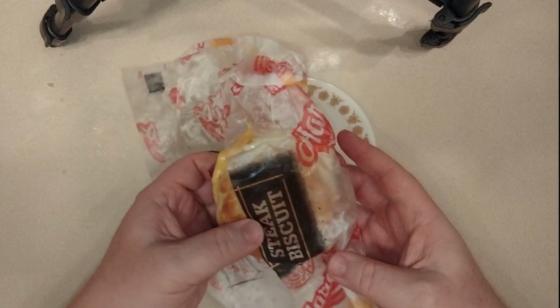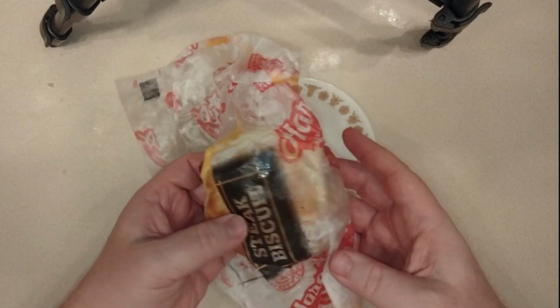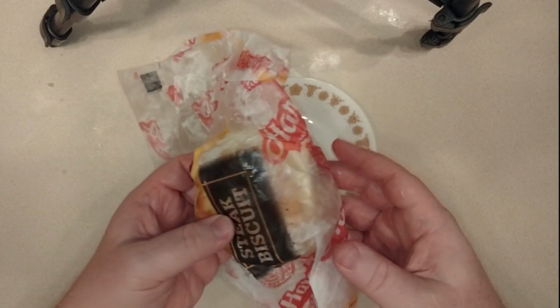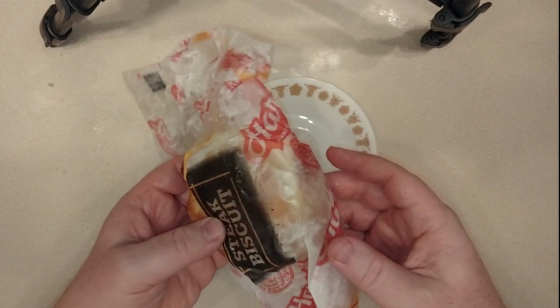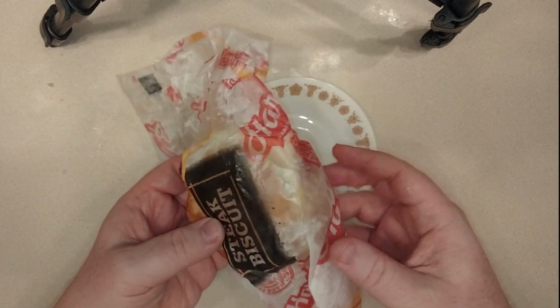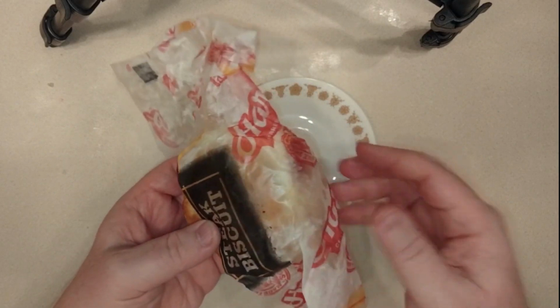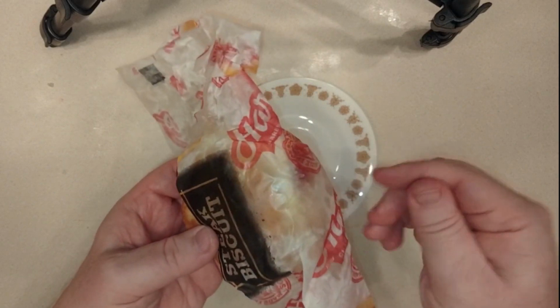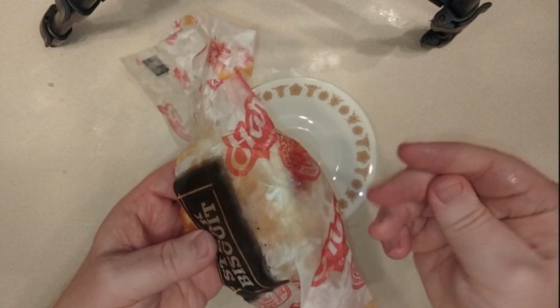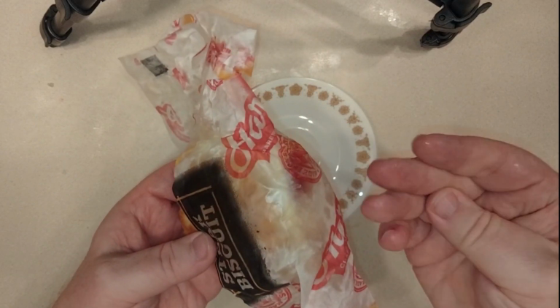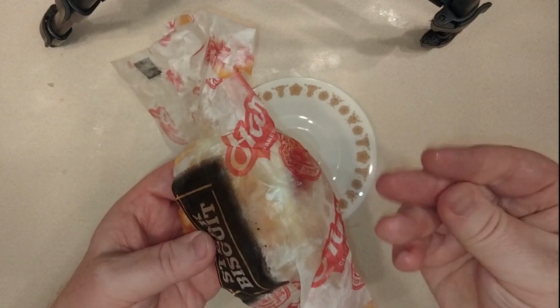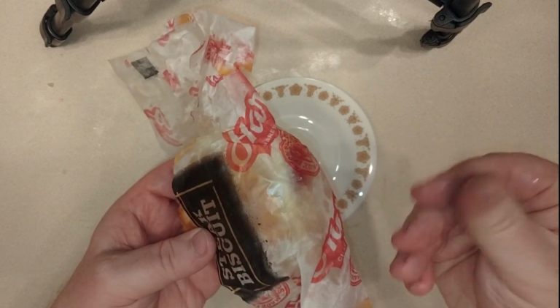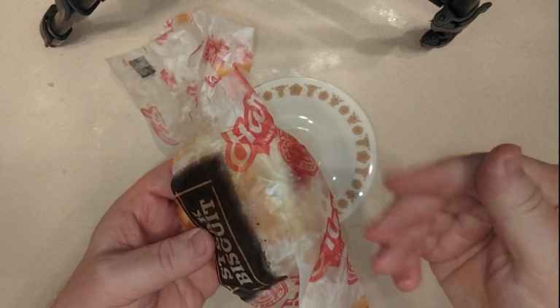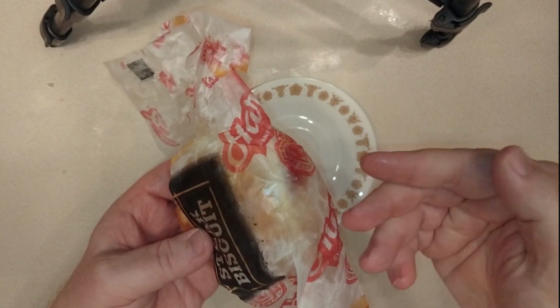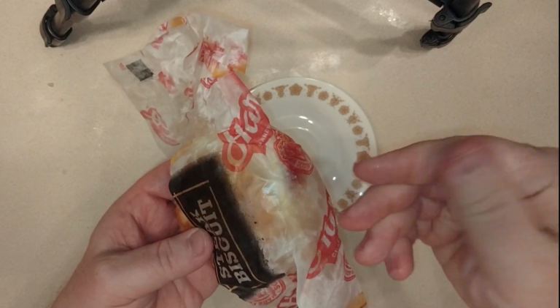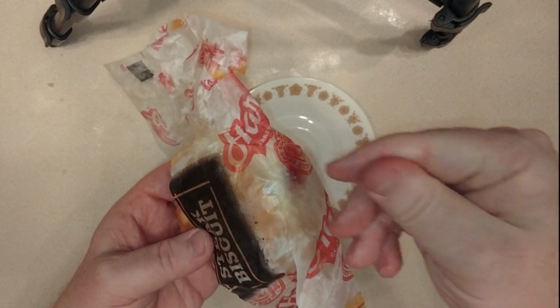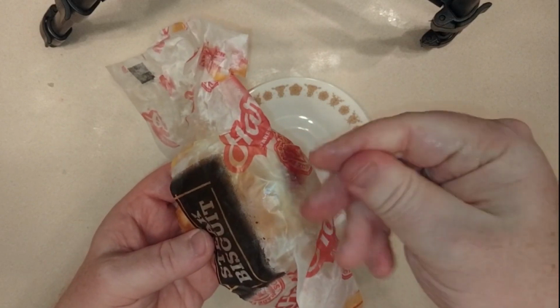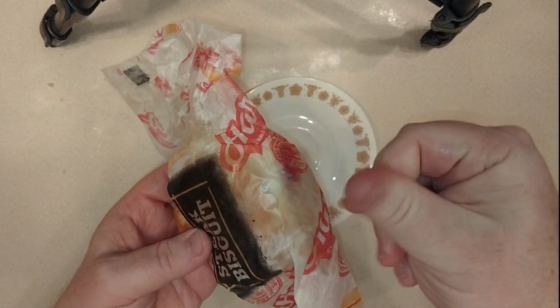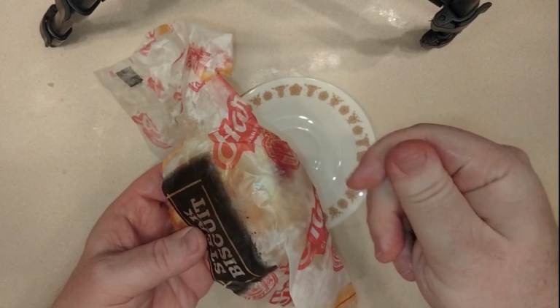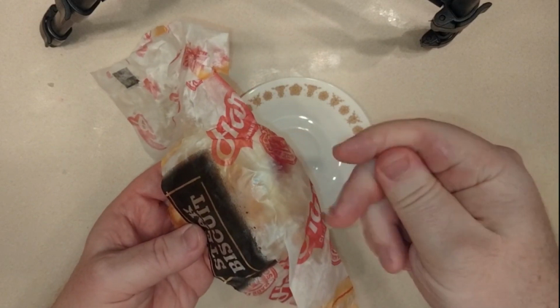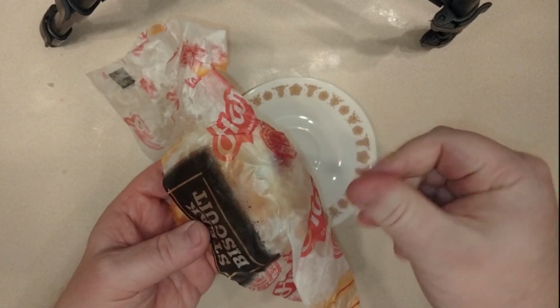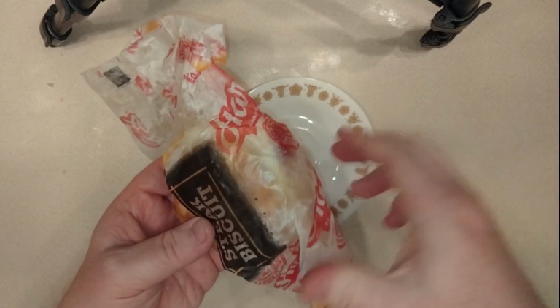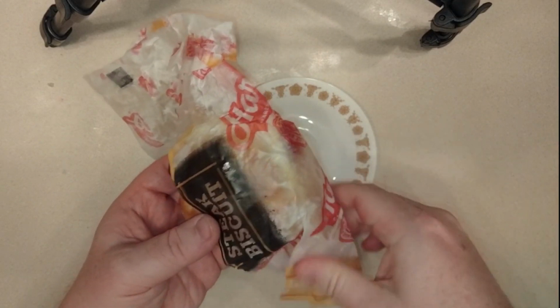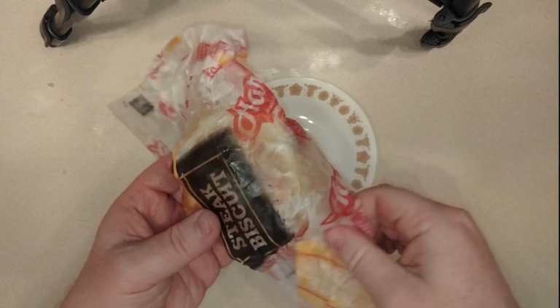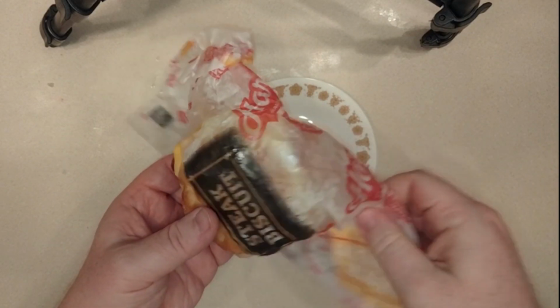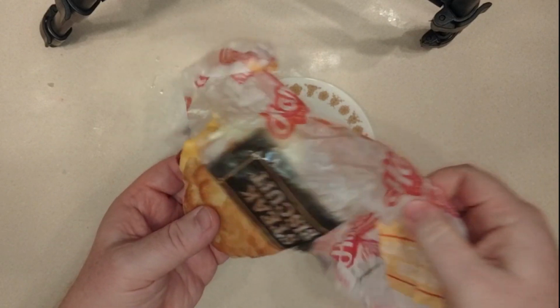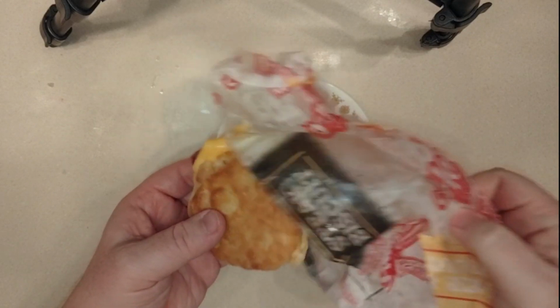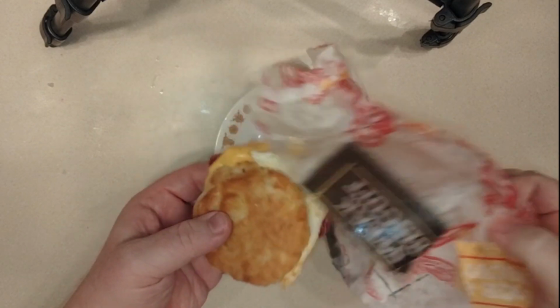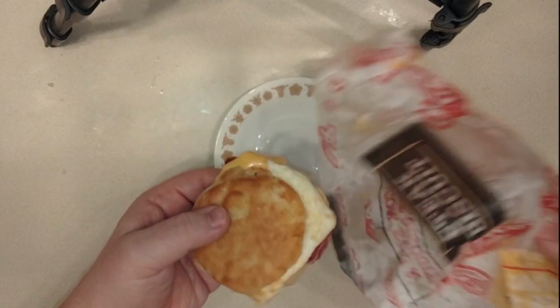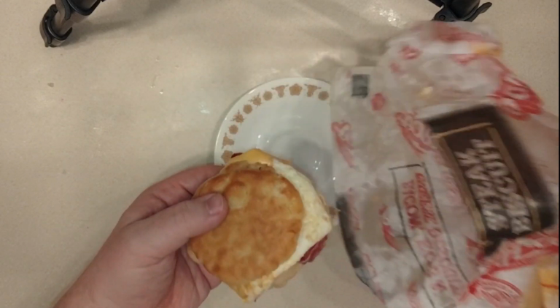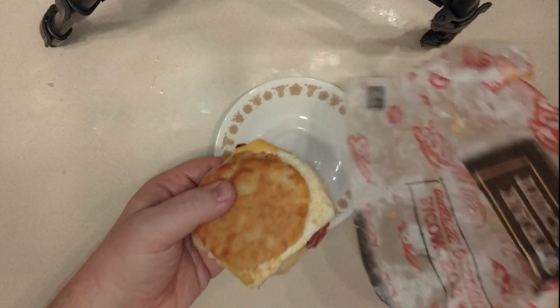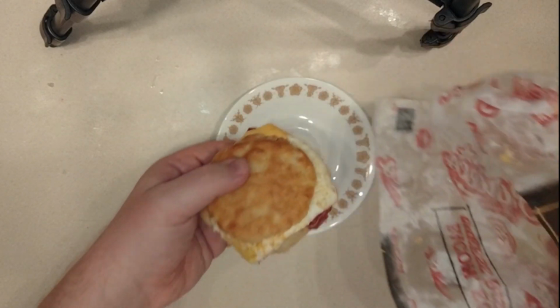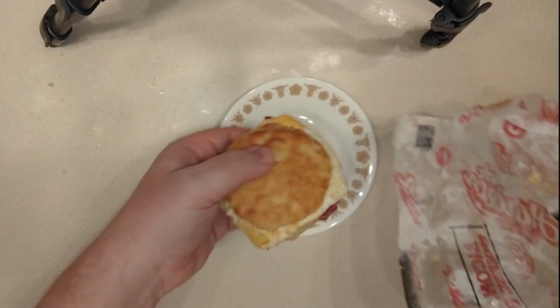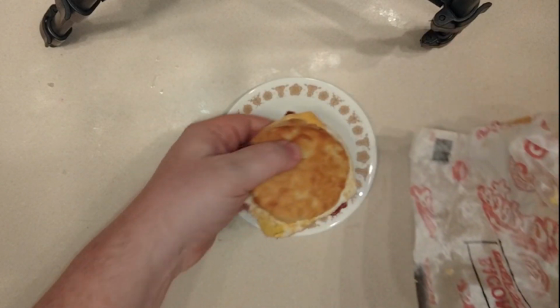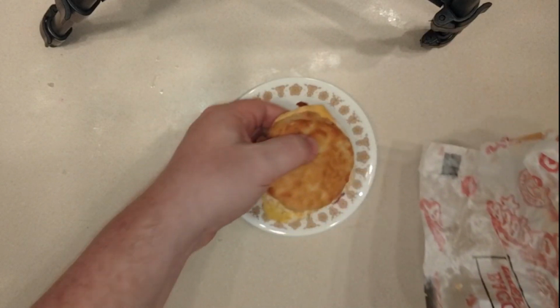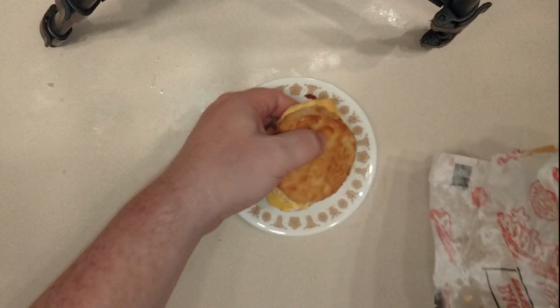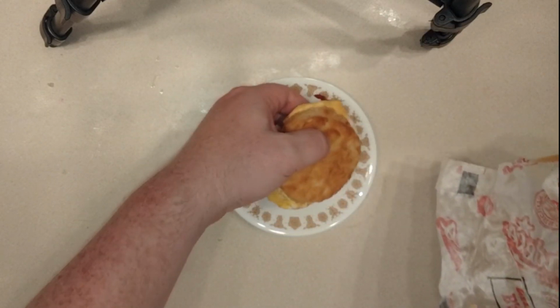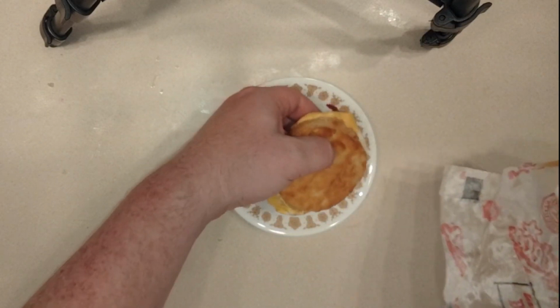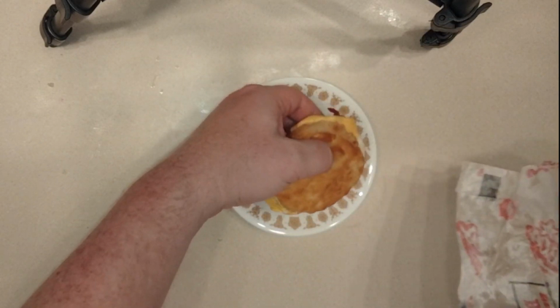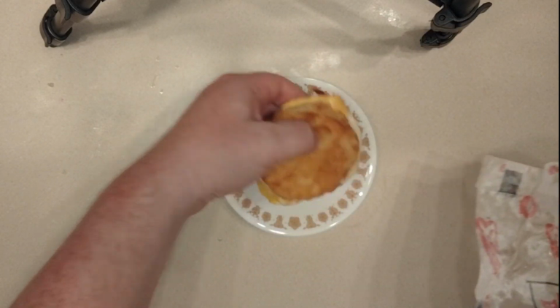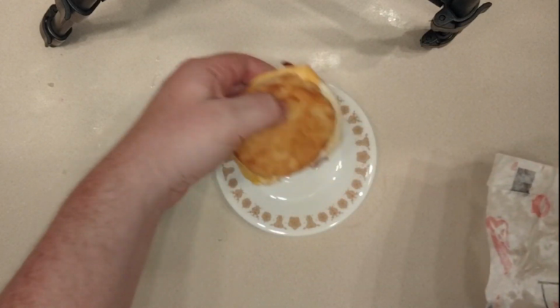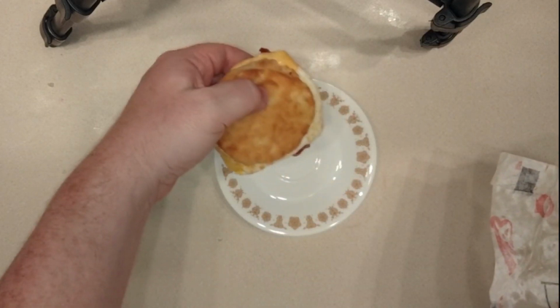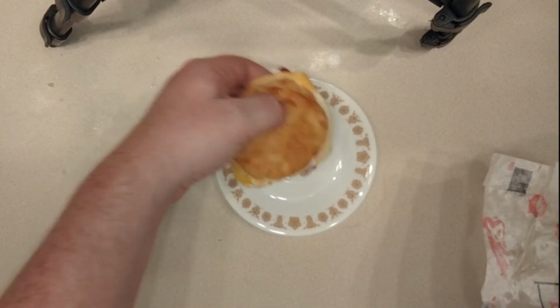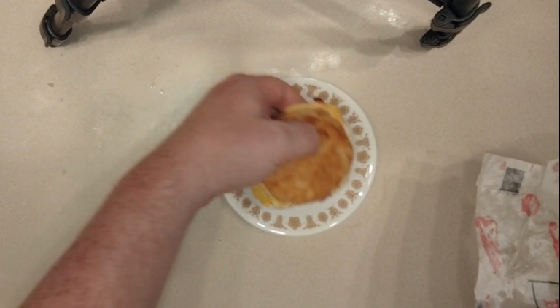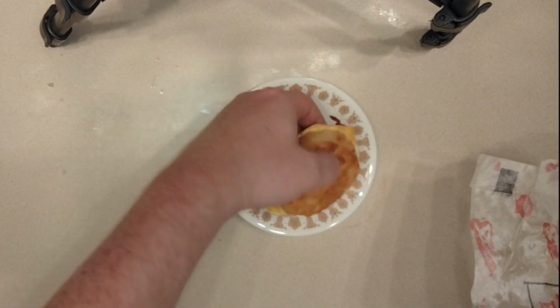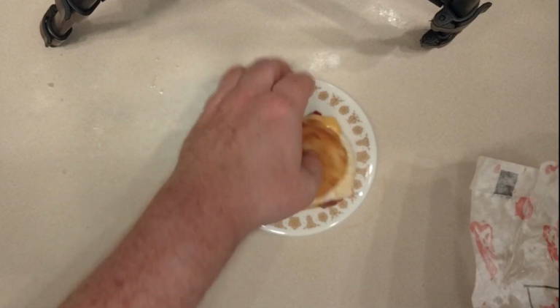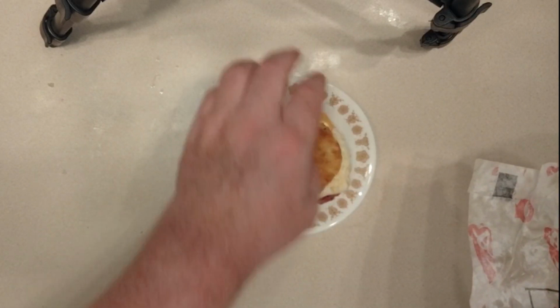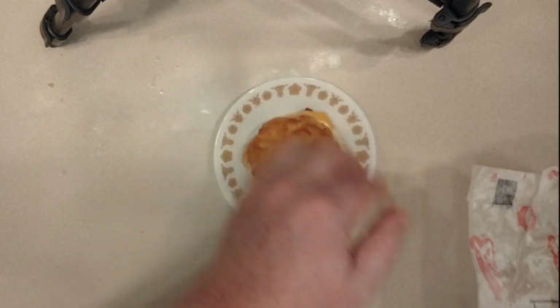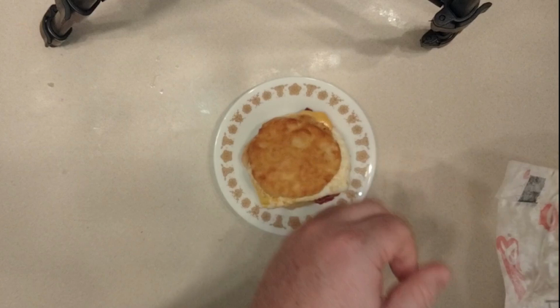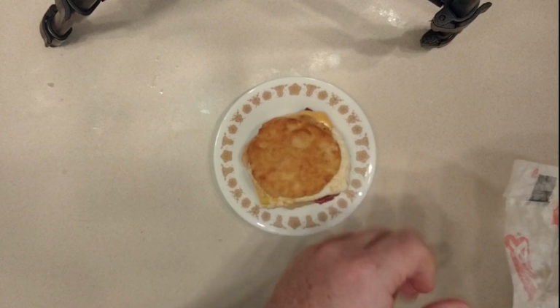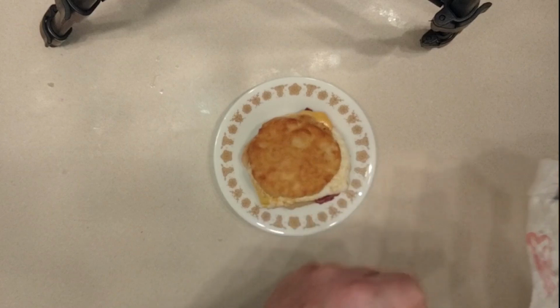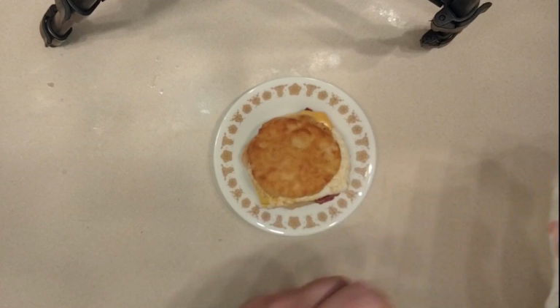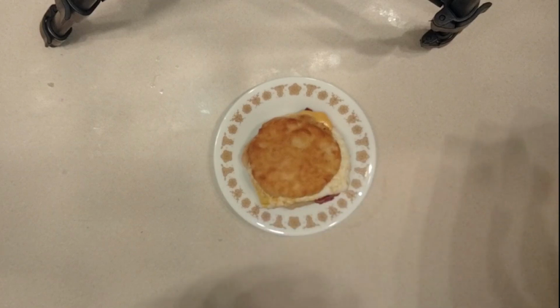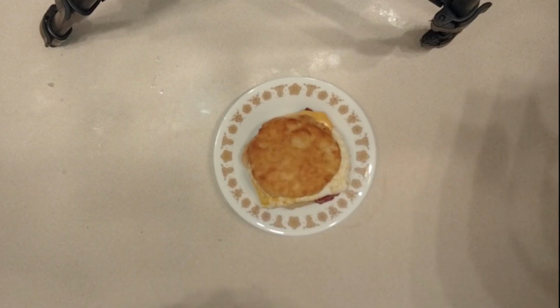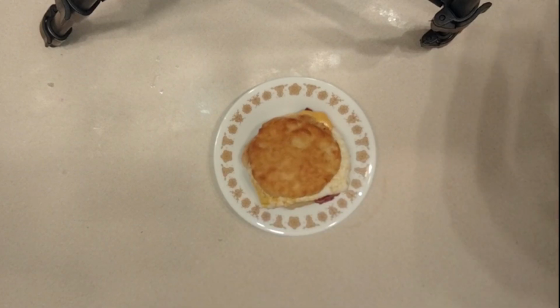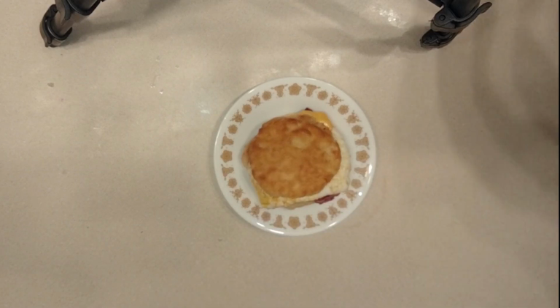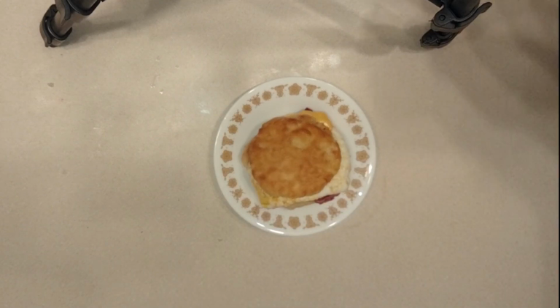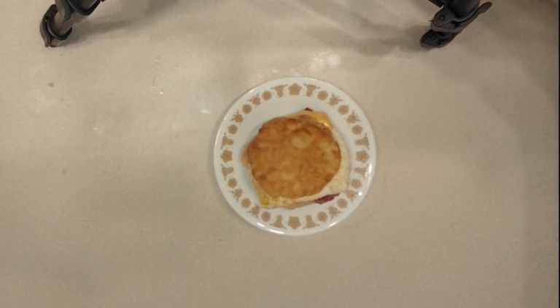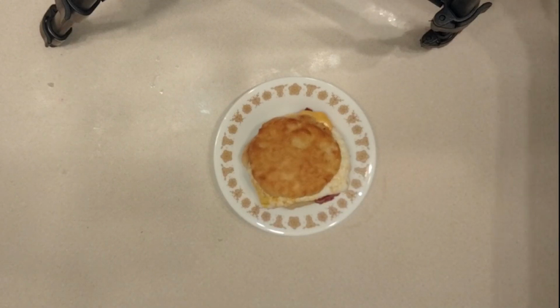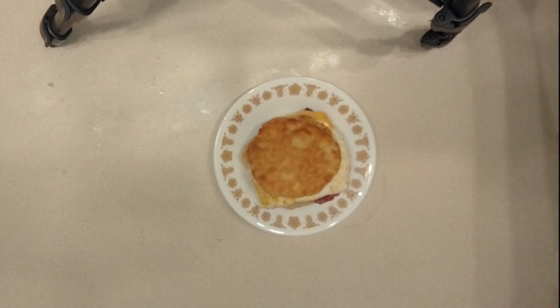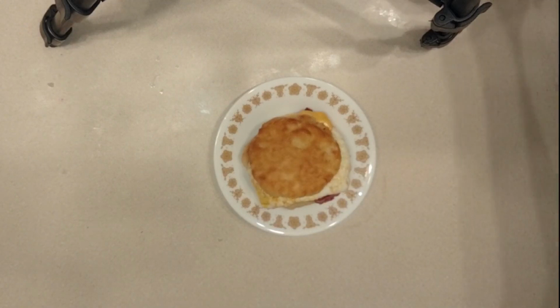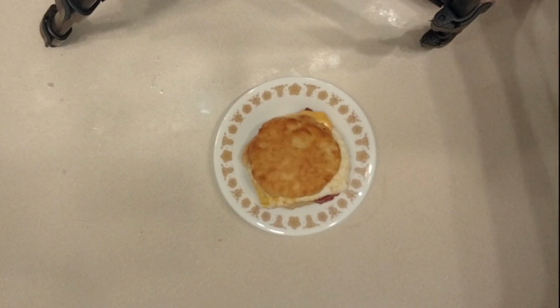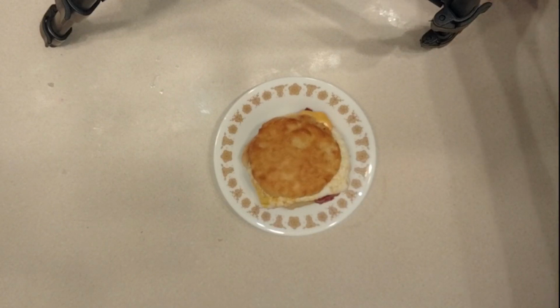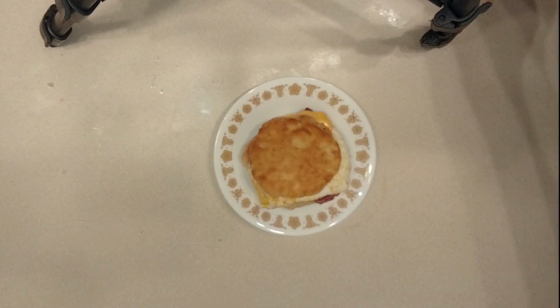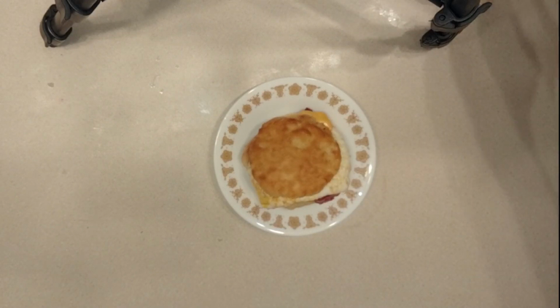And look at this — it's just, meh. Same thing with the sausage, the grease was everywhere.